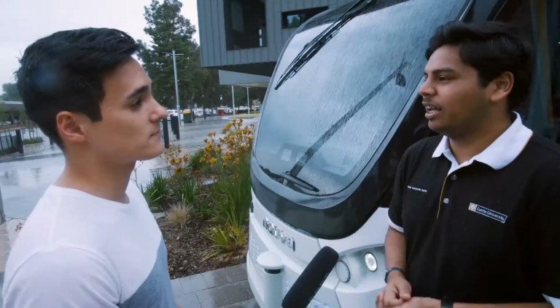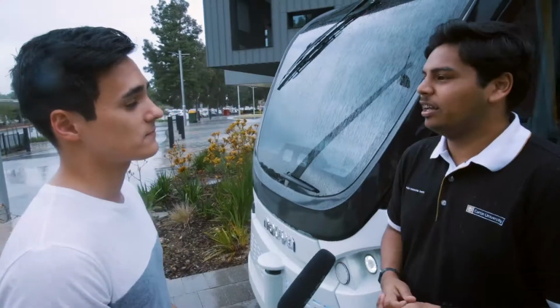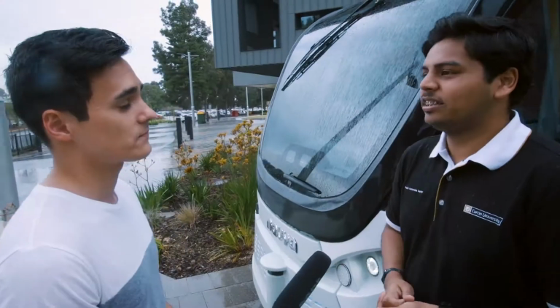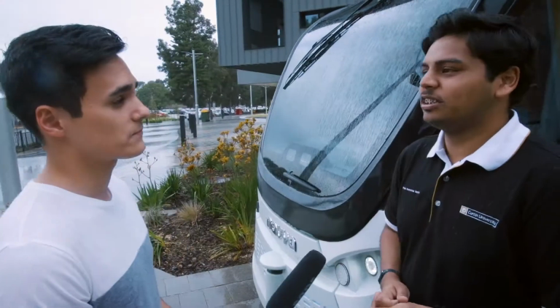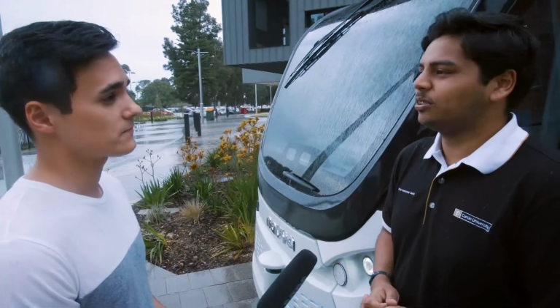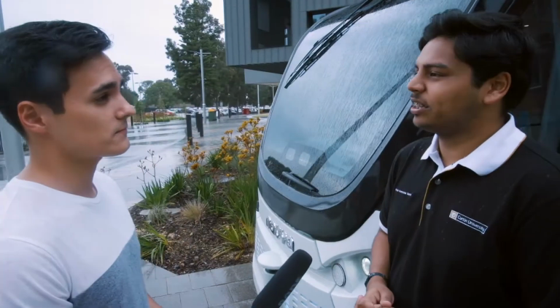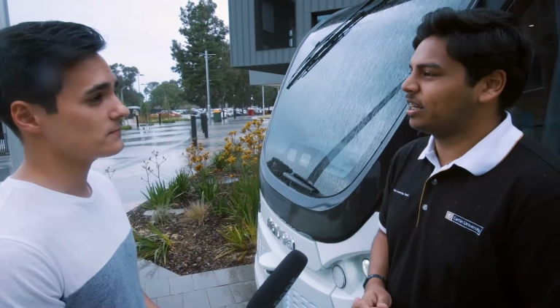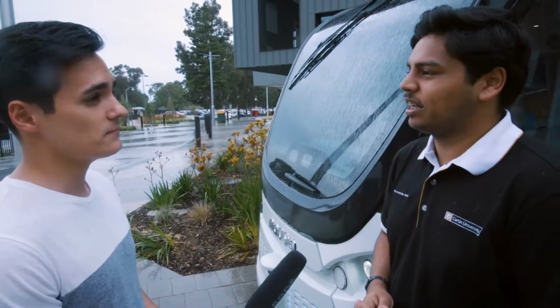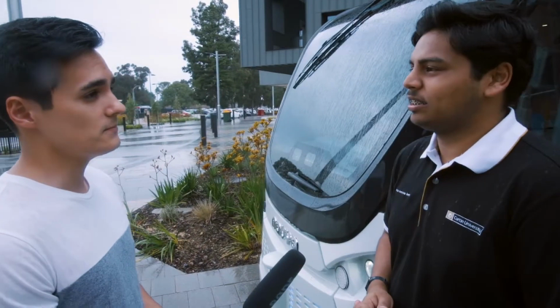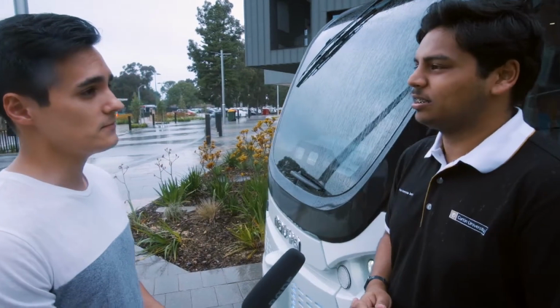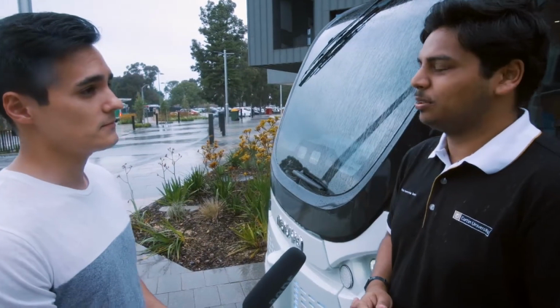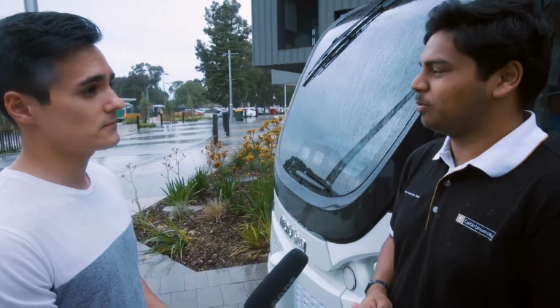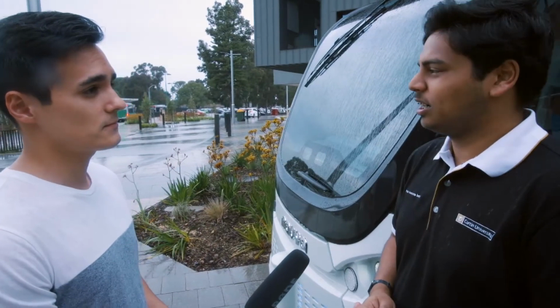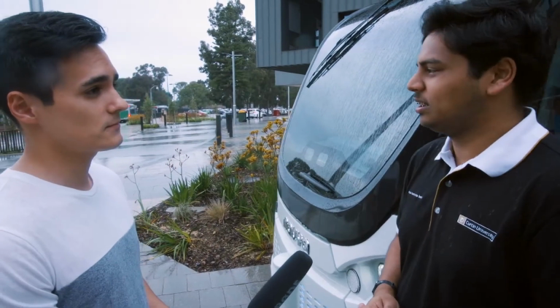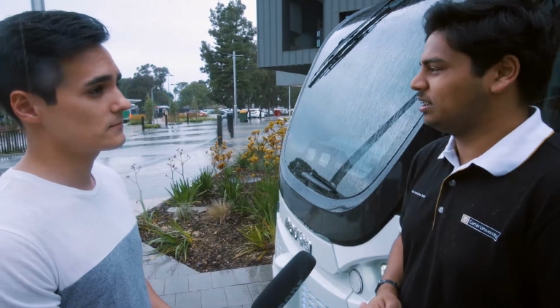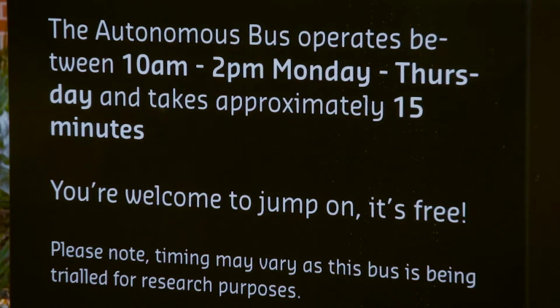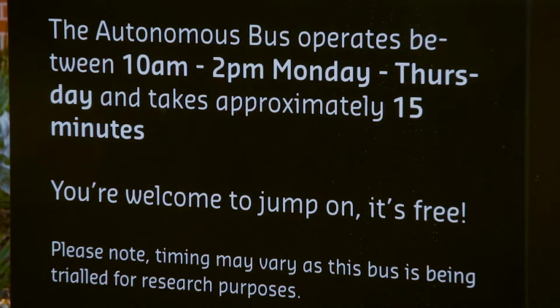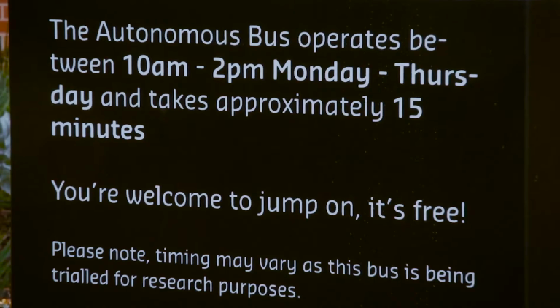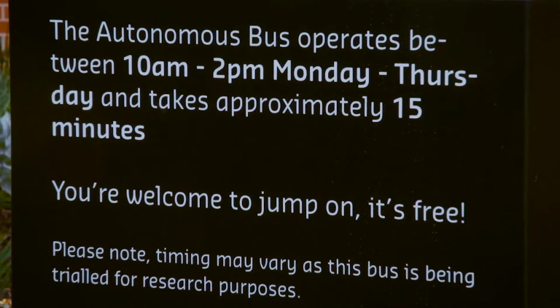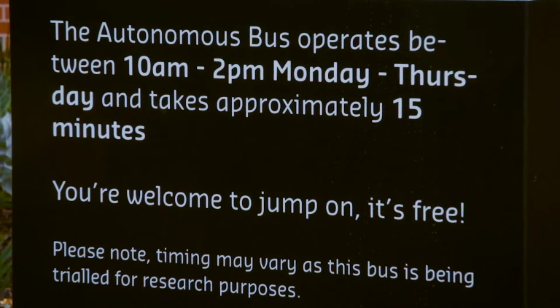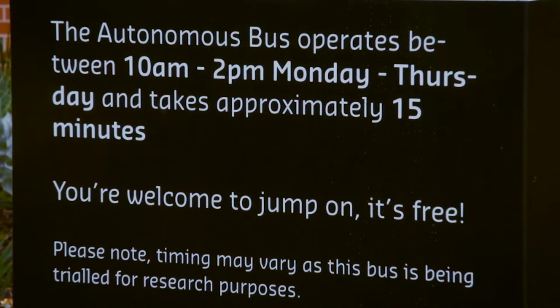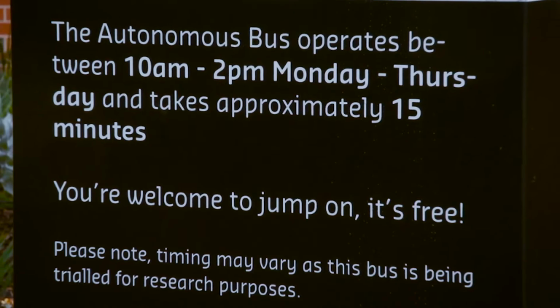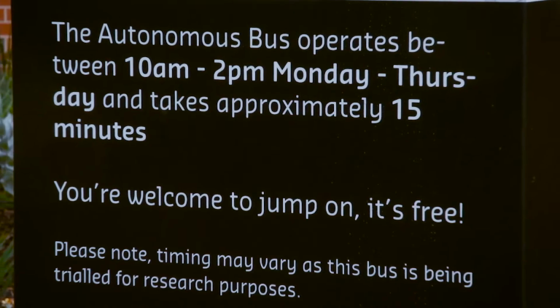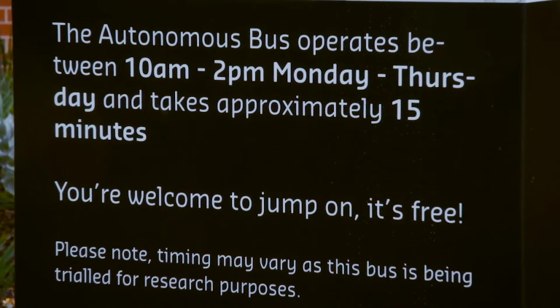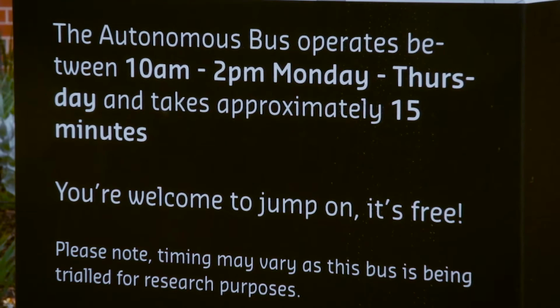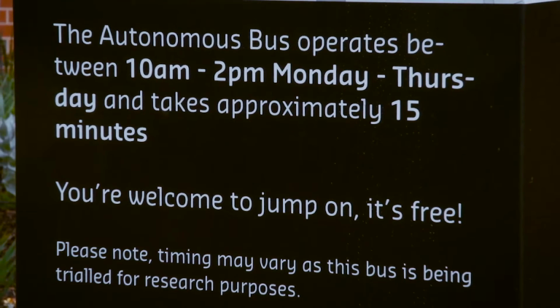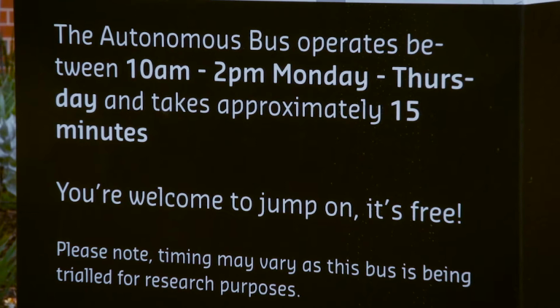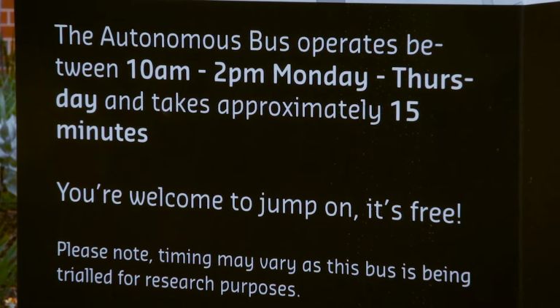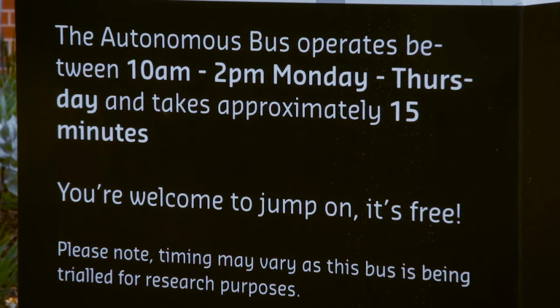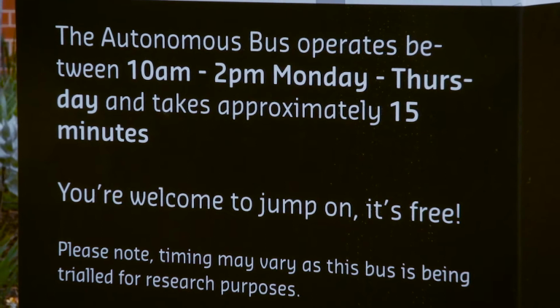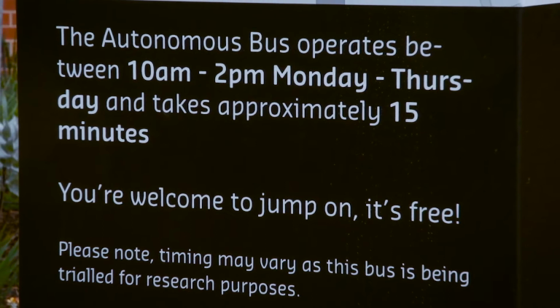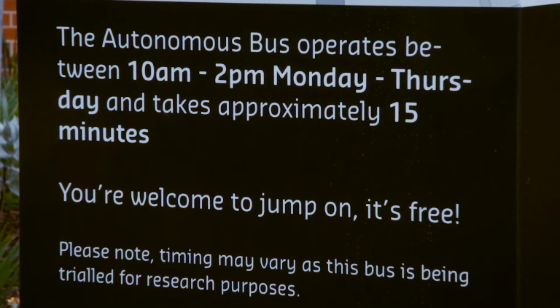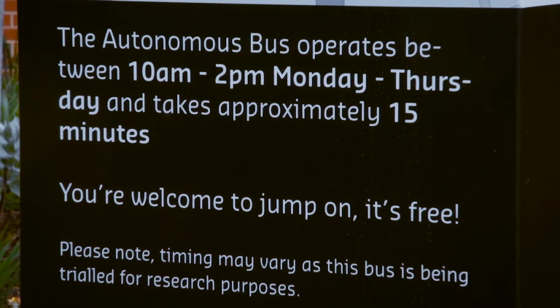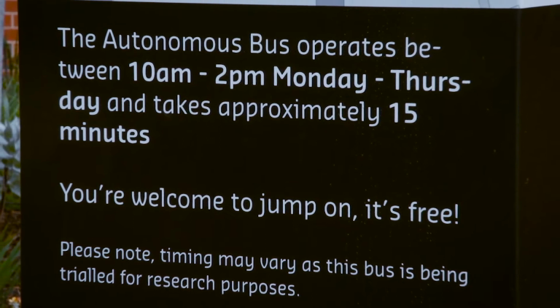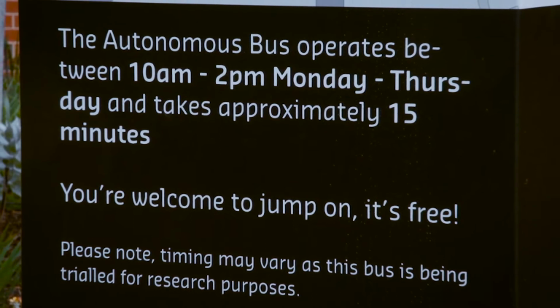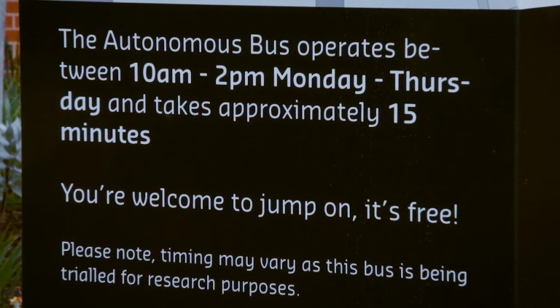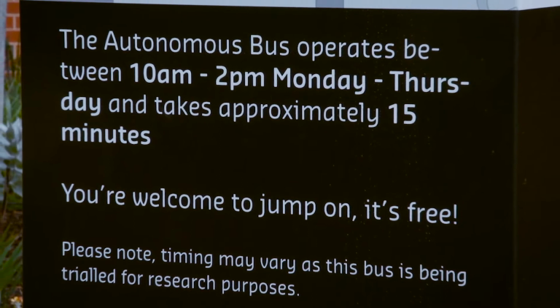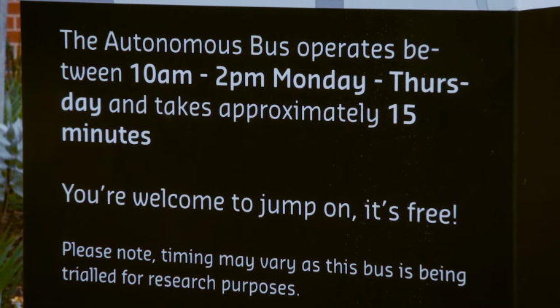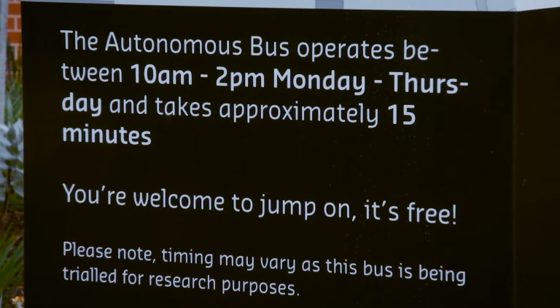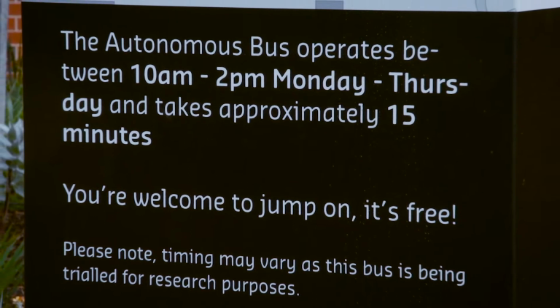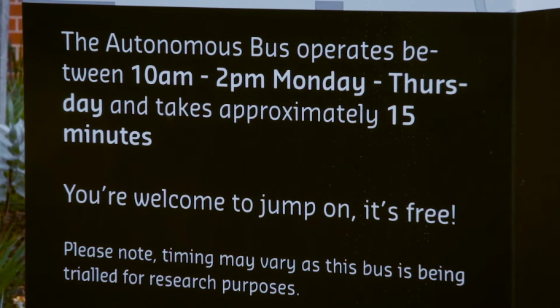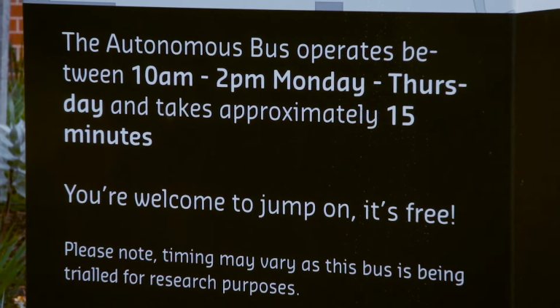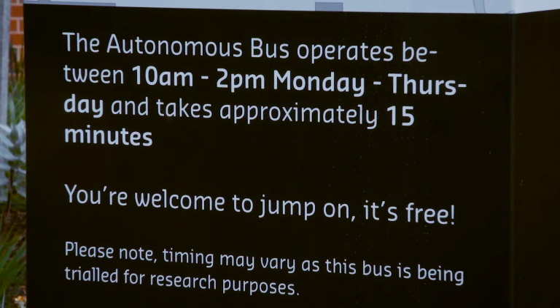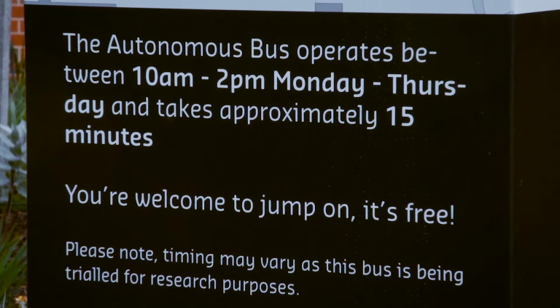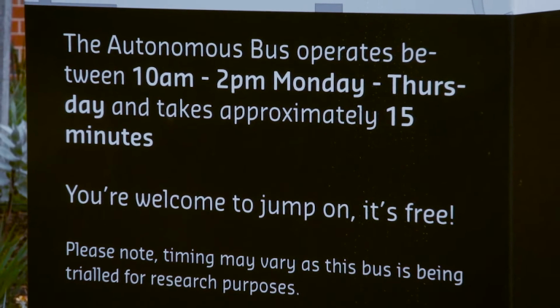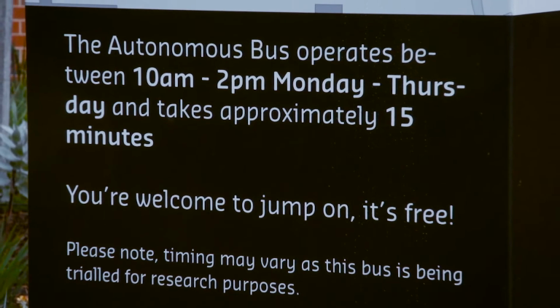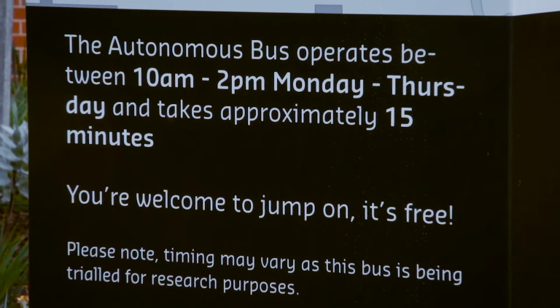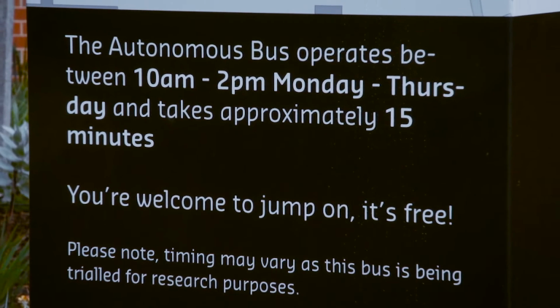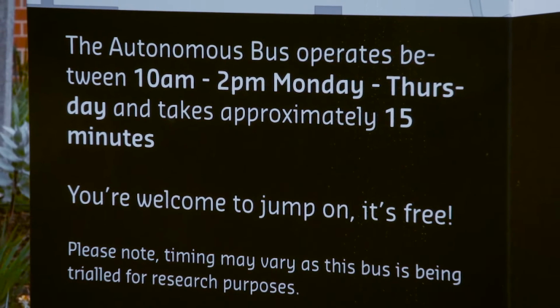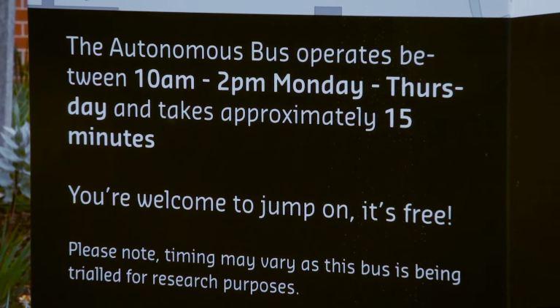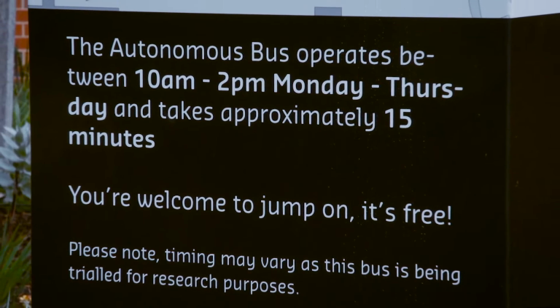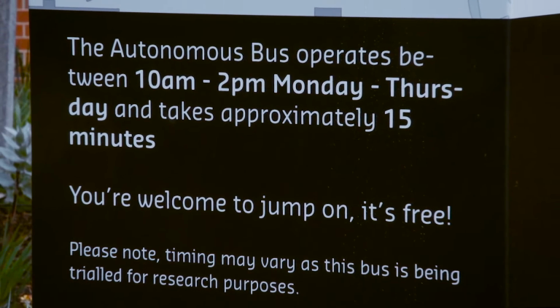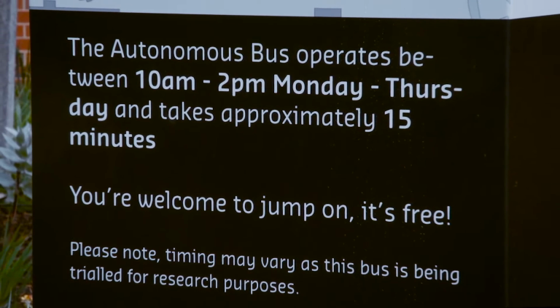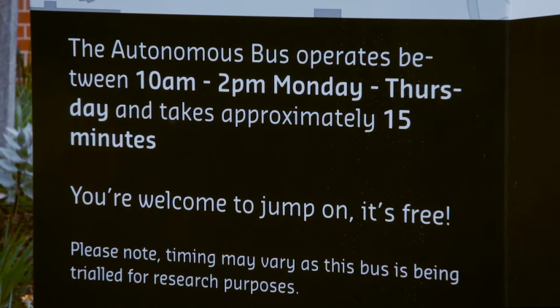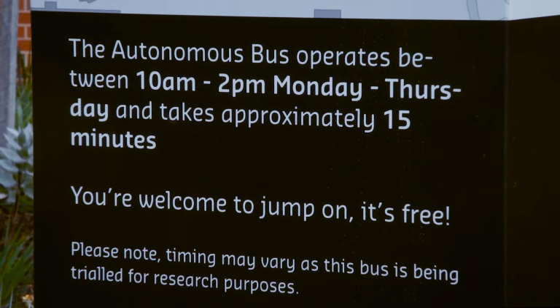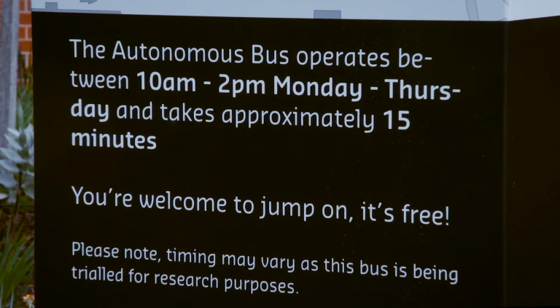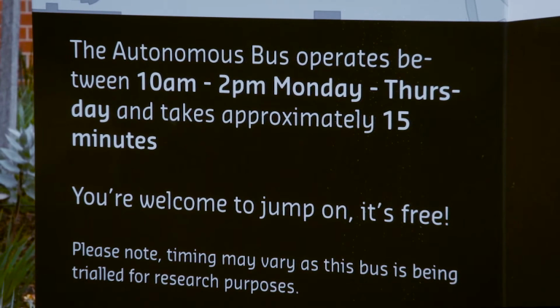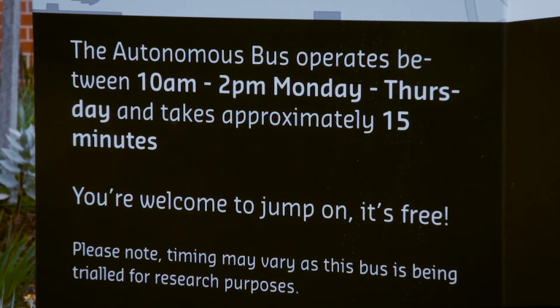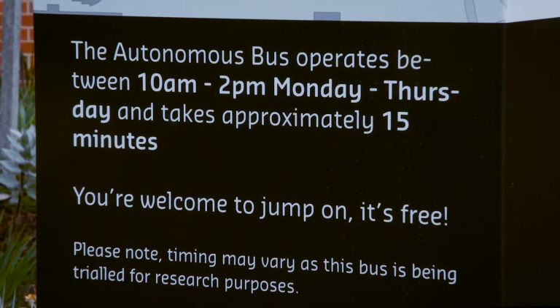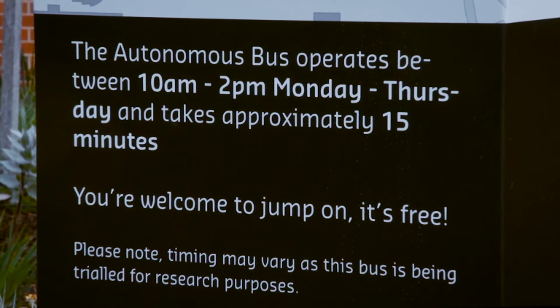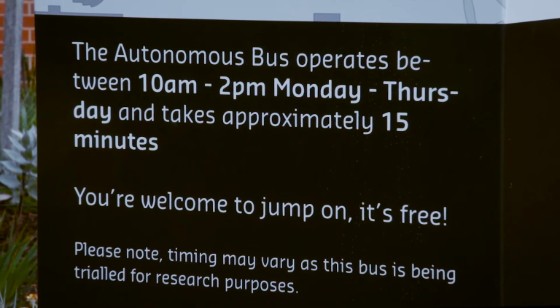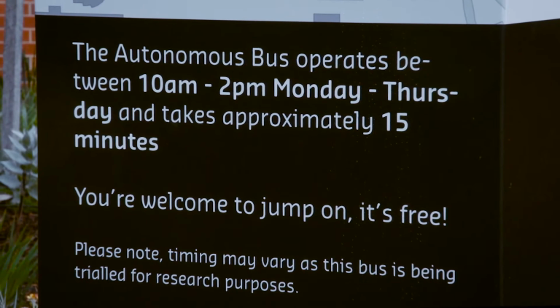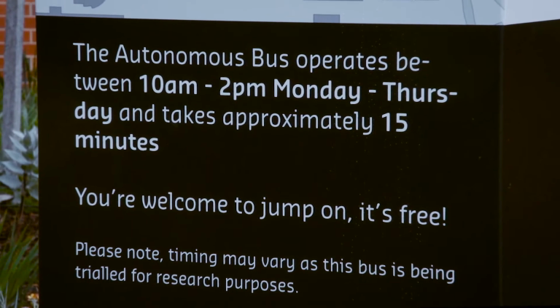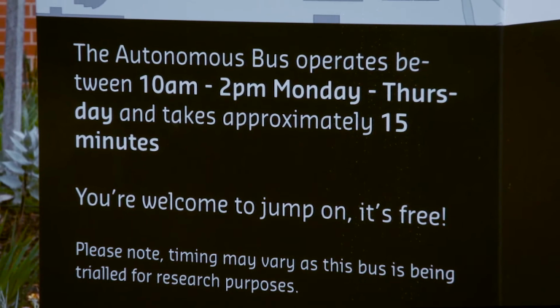Any student can access the bus. The service starts from Building 3 or 4, all the way down to the medical building, Monday to Thursday.